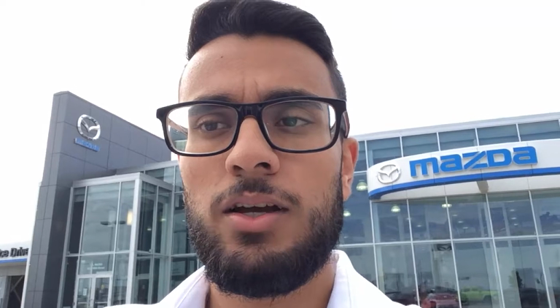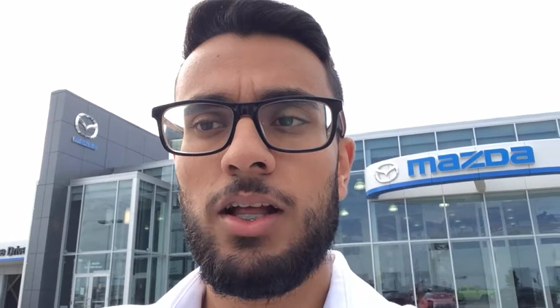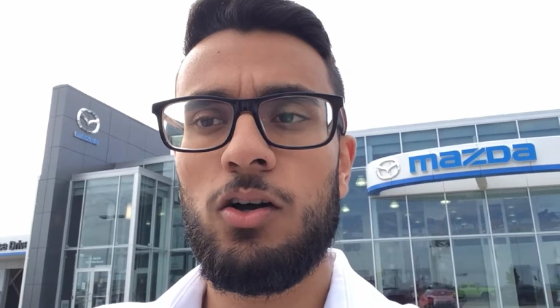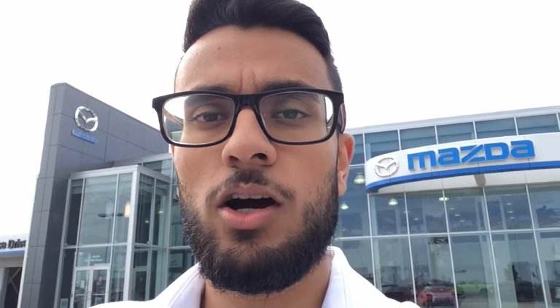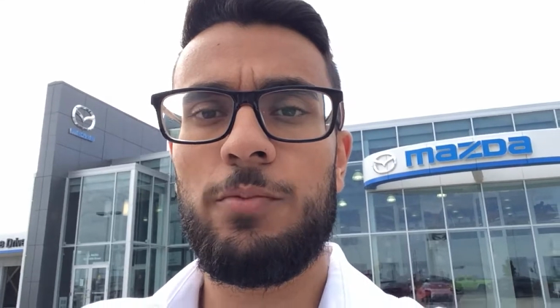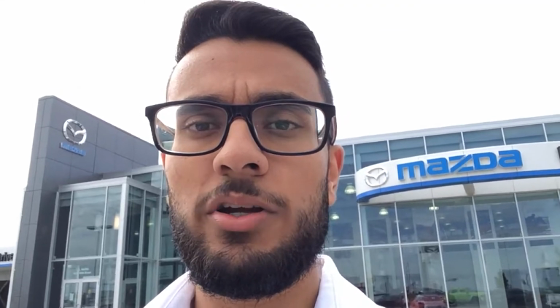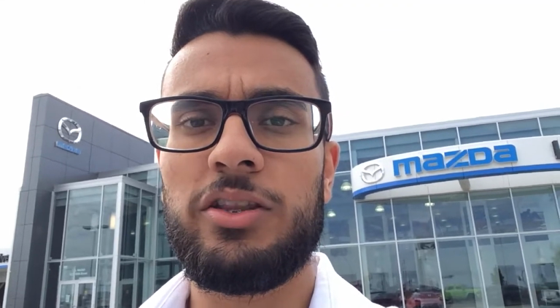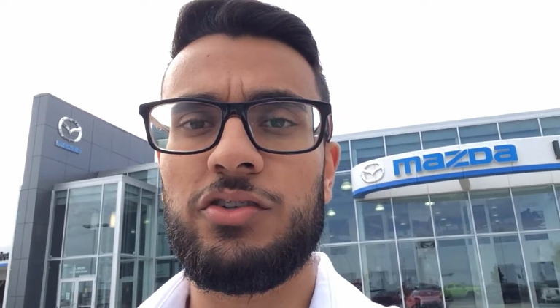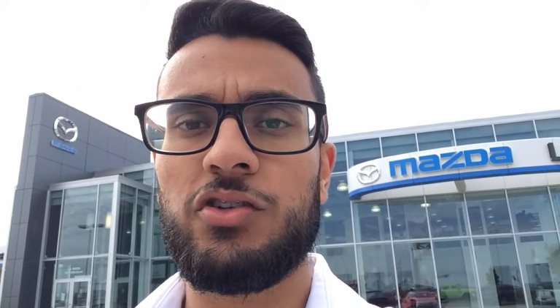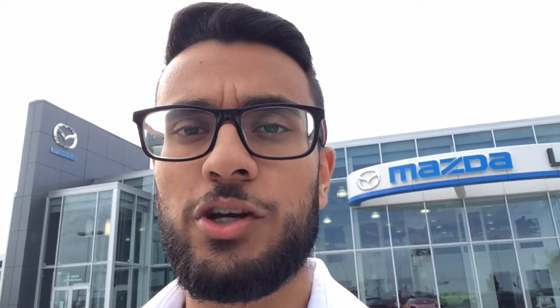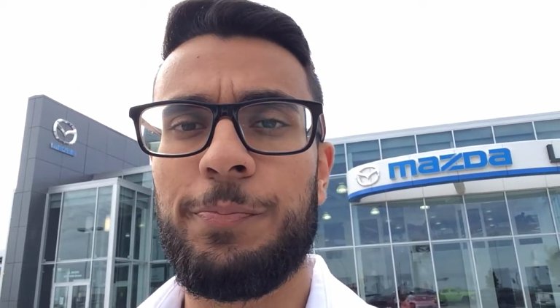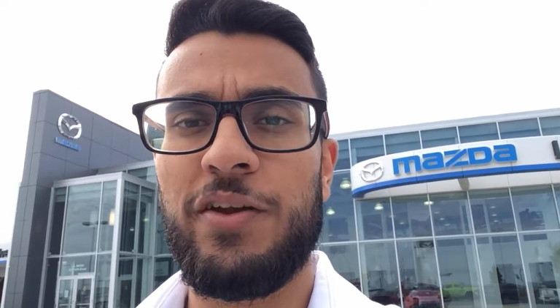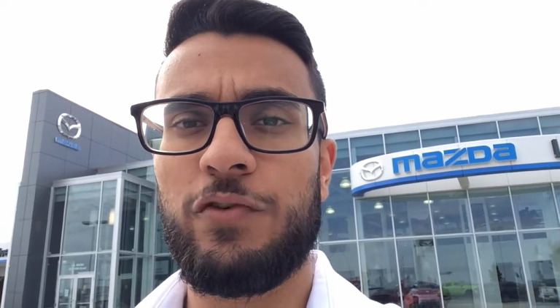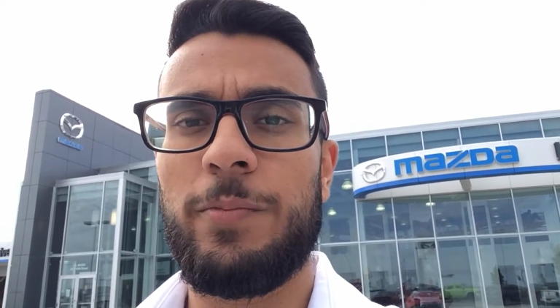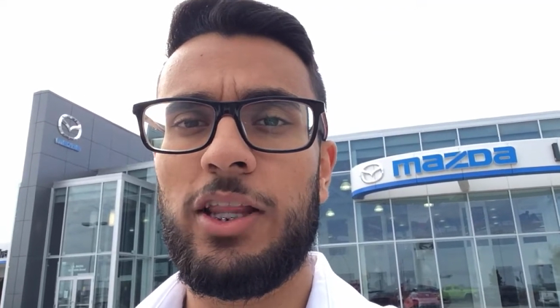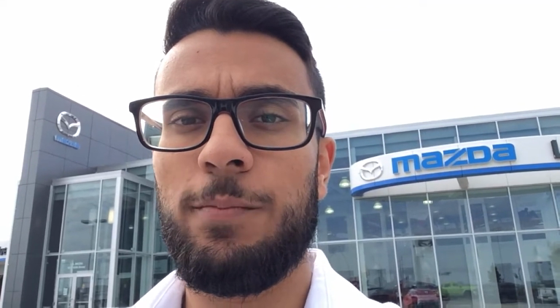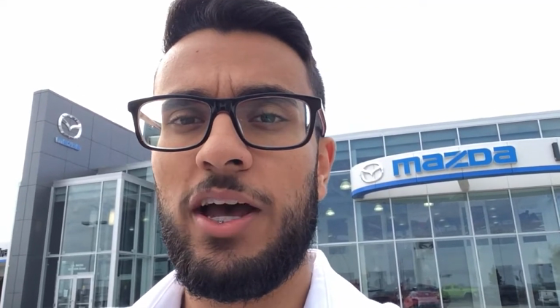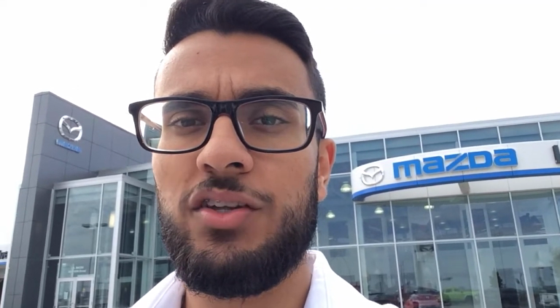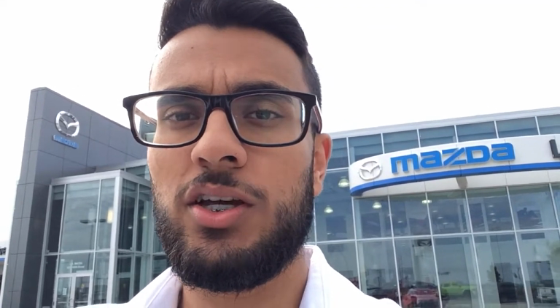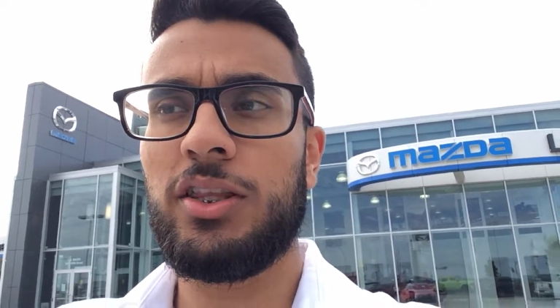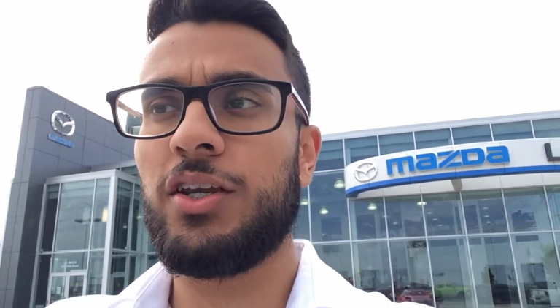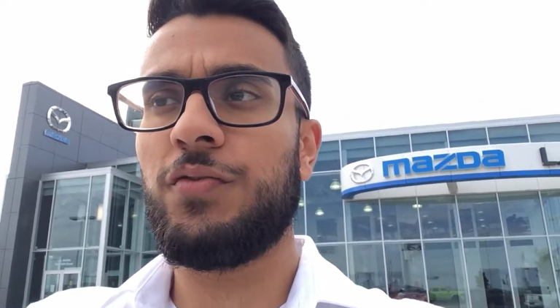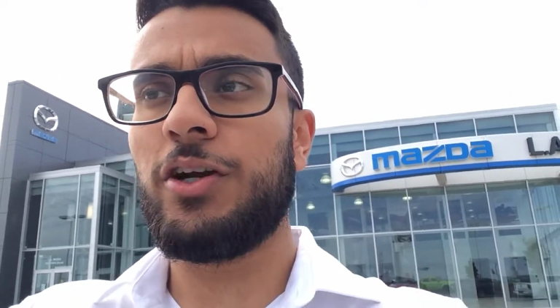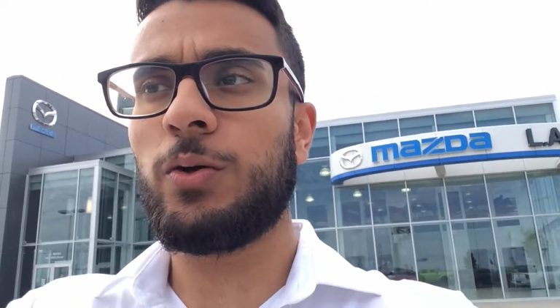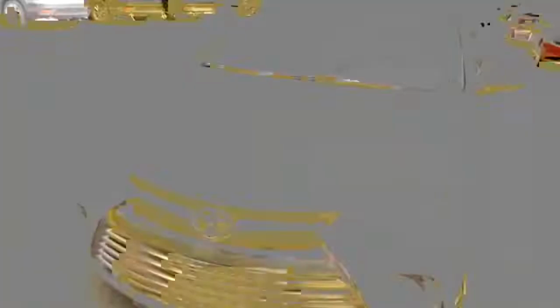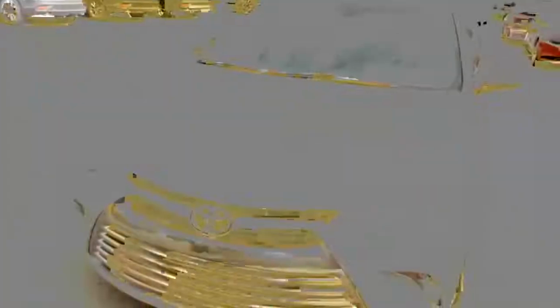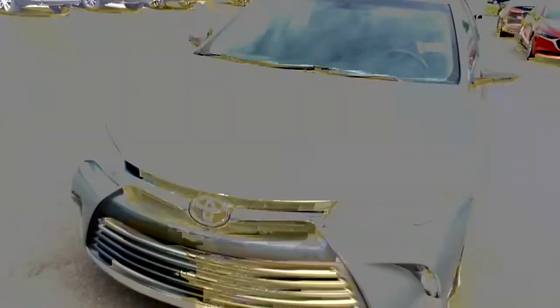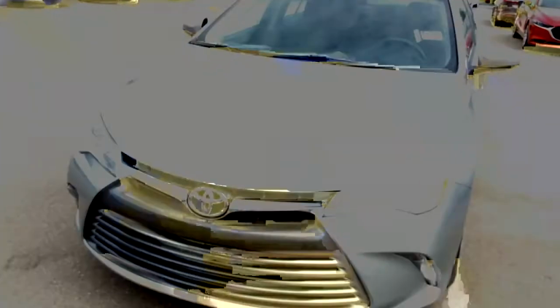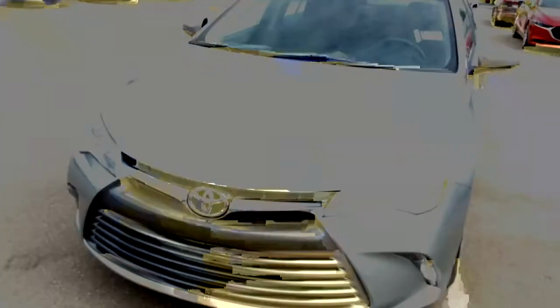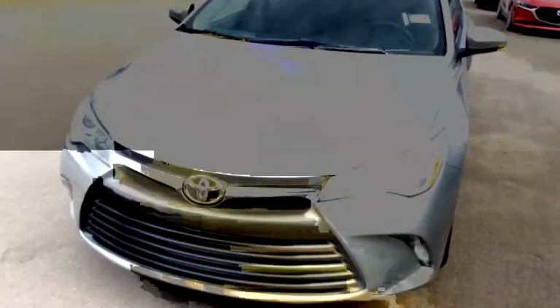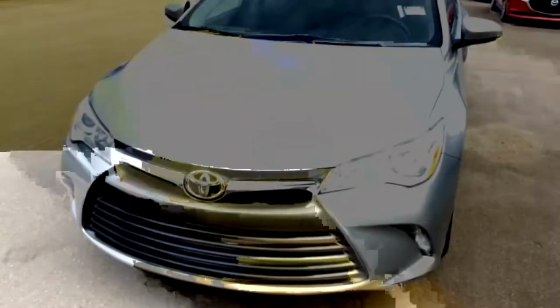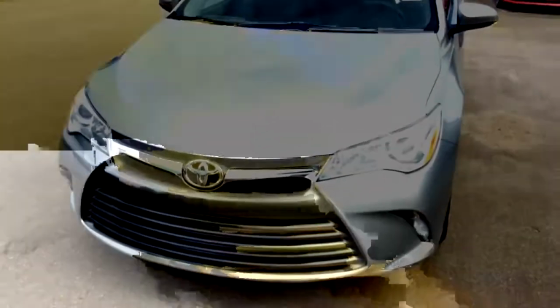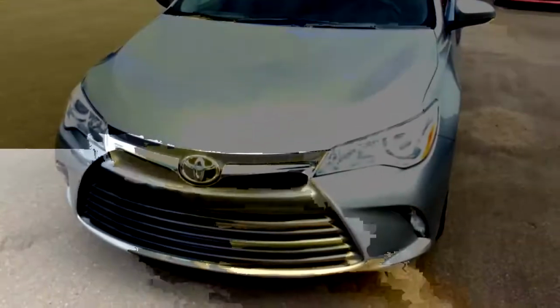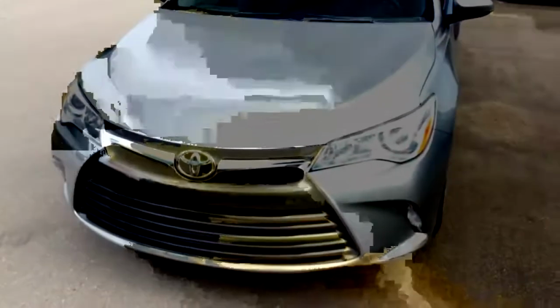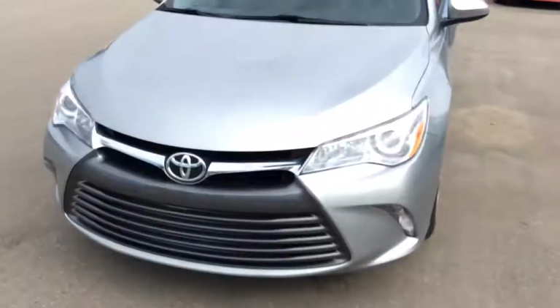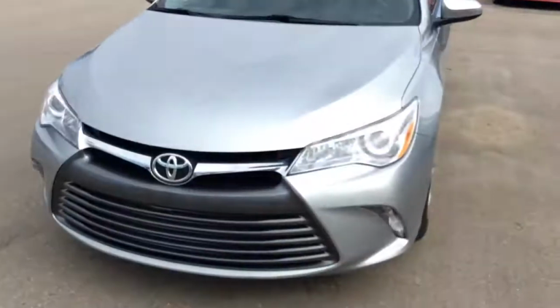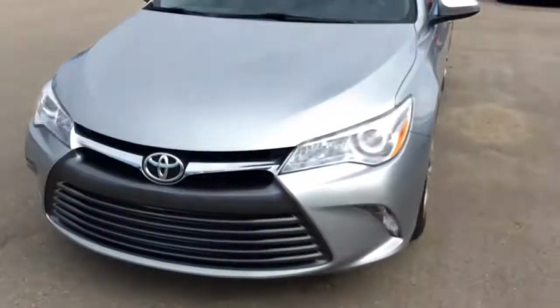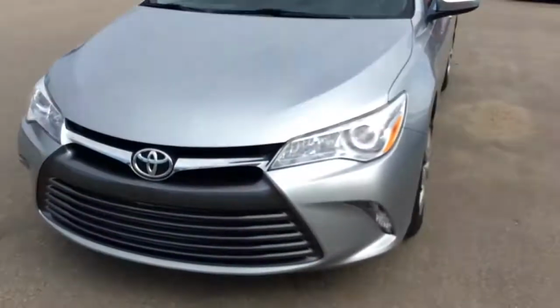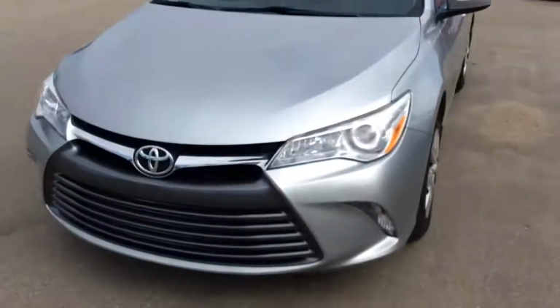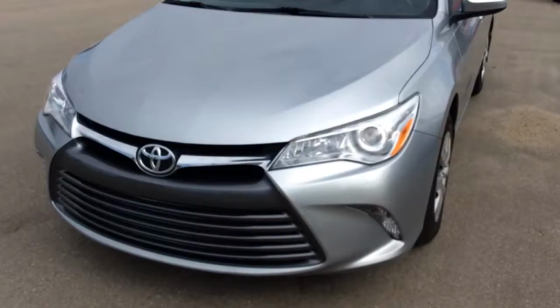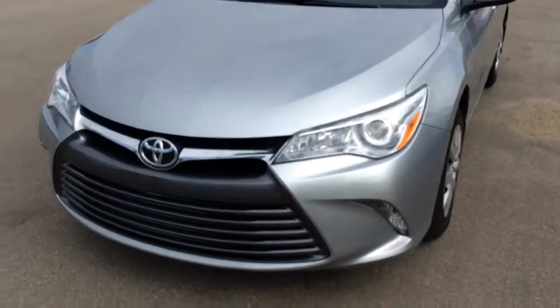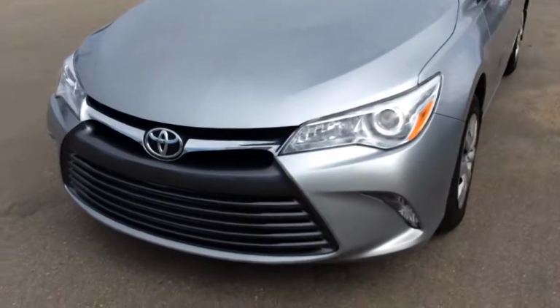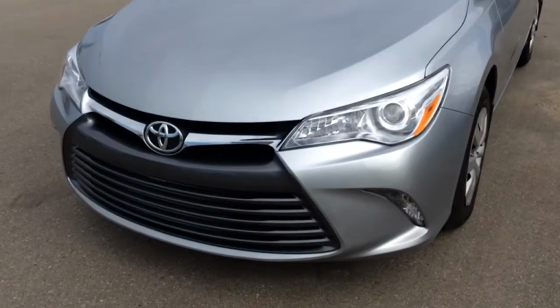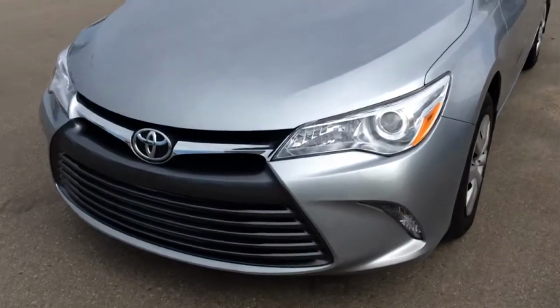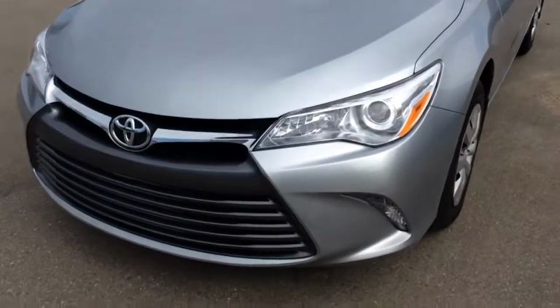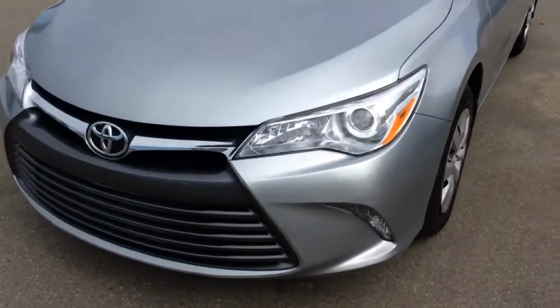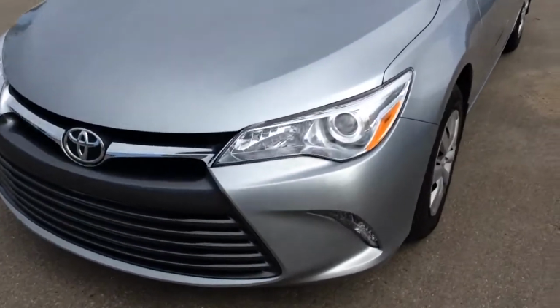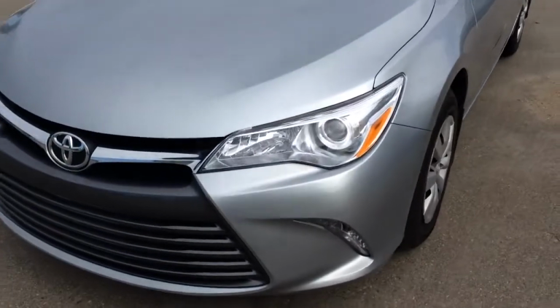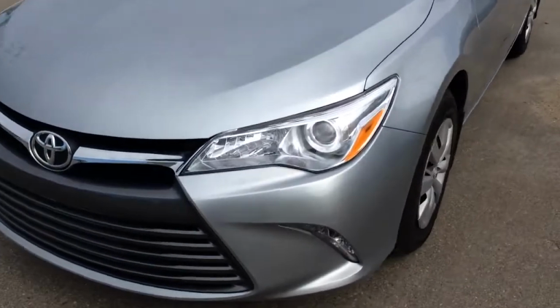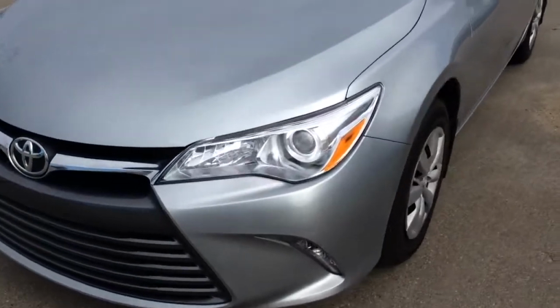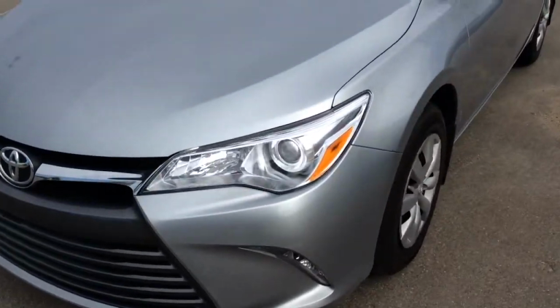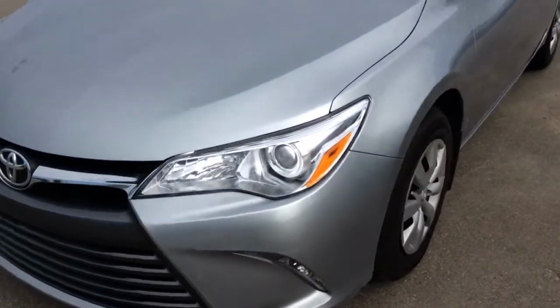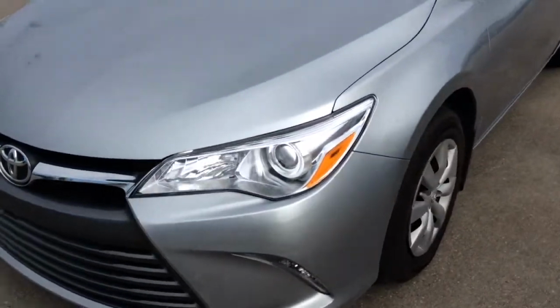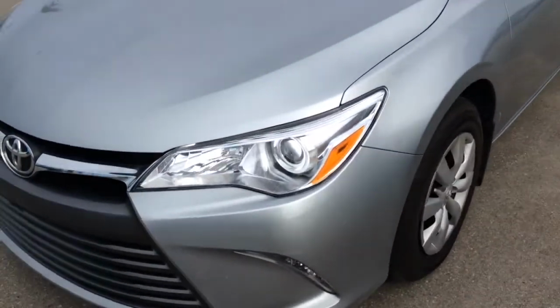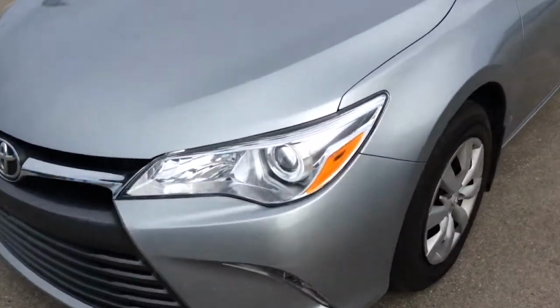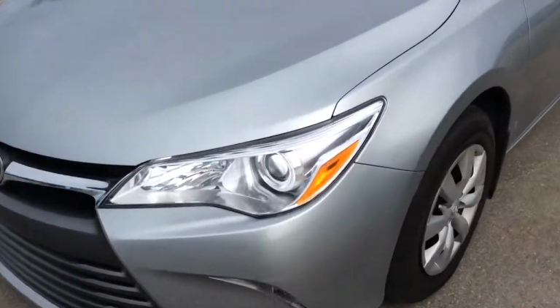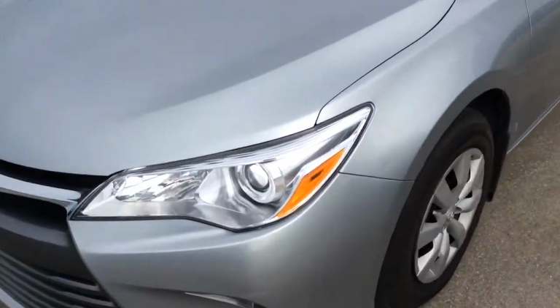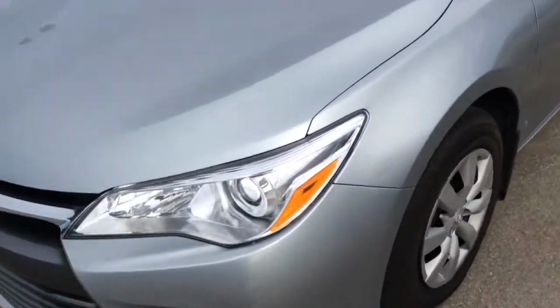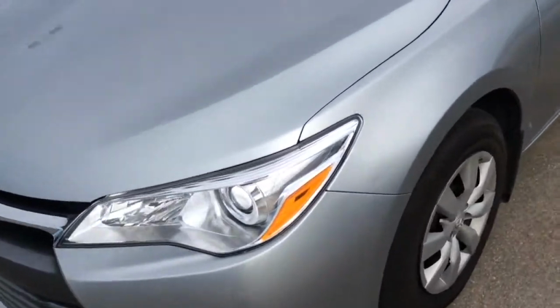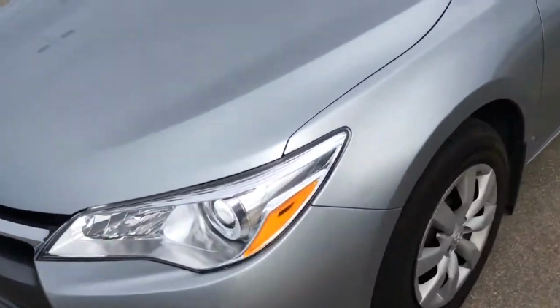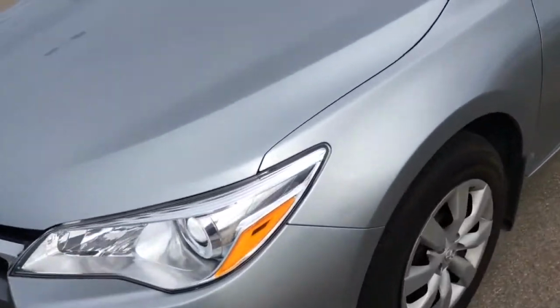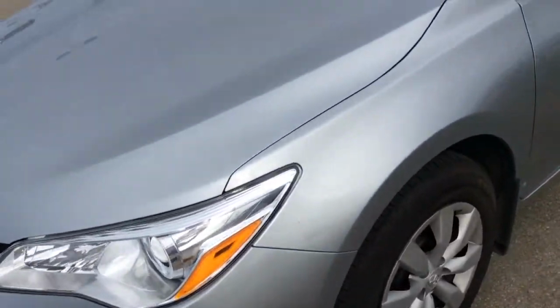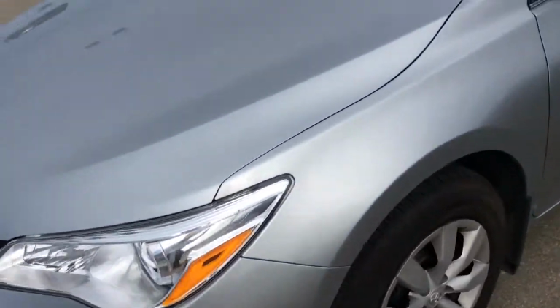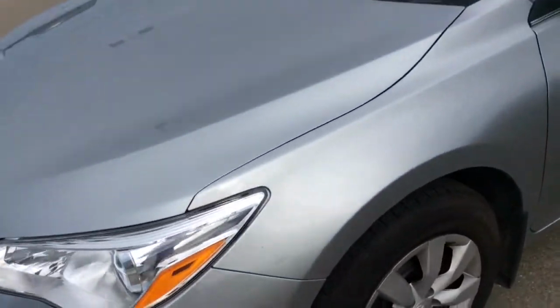Hello Haramrit, this is Gurpreet from LA Mazda. Thank you for your interest in this 2016 Toyota Camry. As you can see, it is in very good condition with the silver paint.